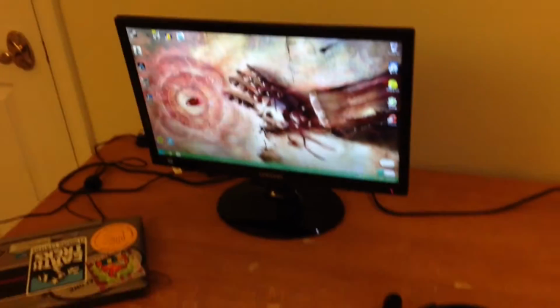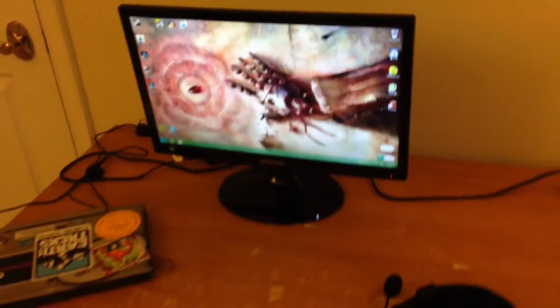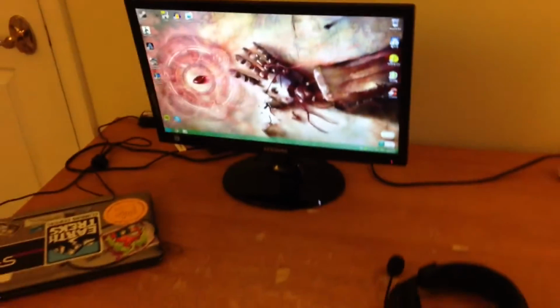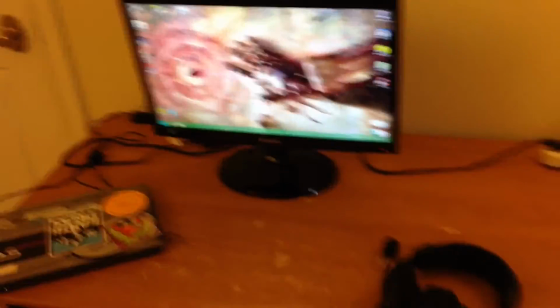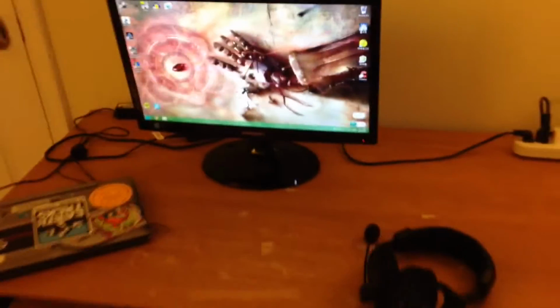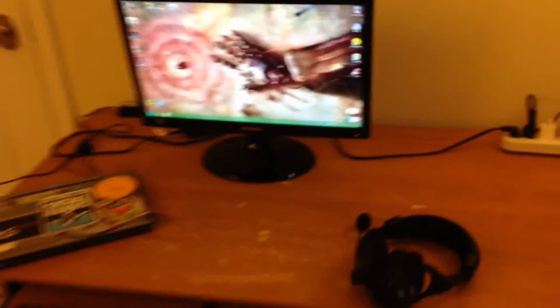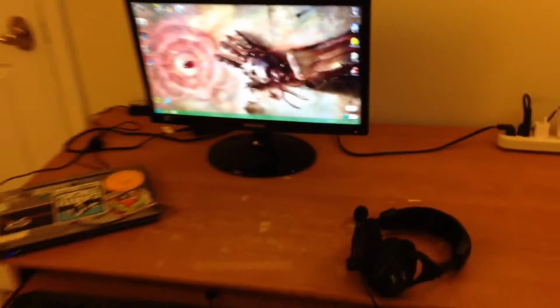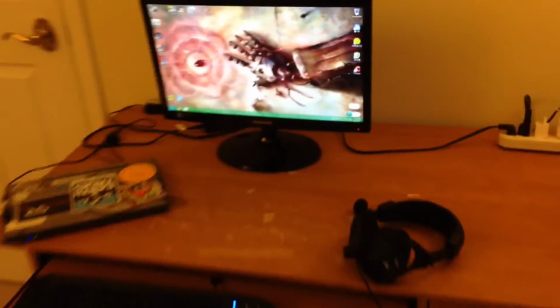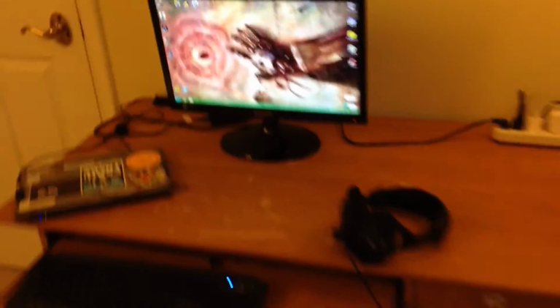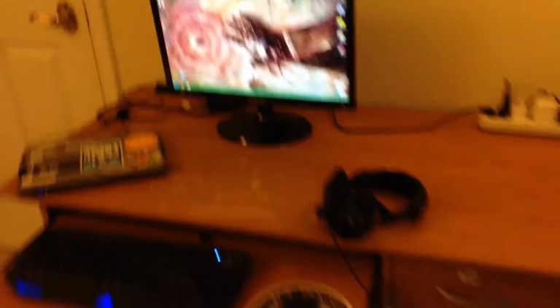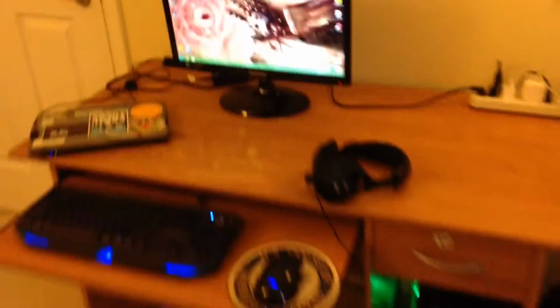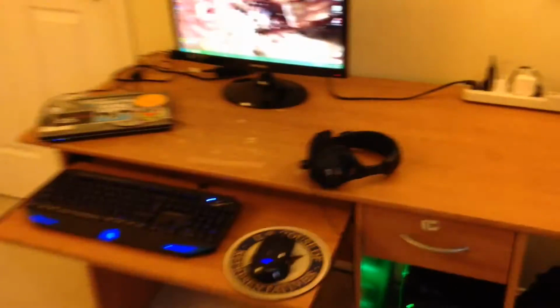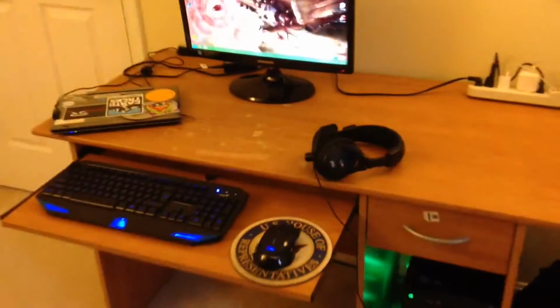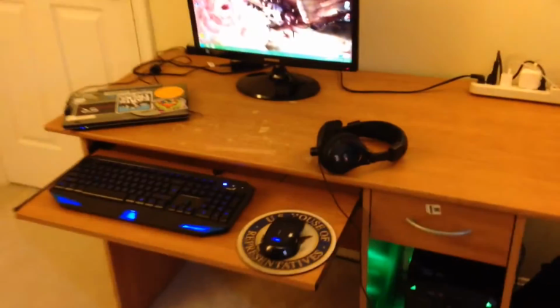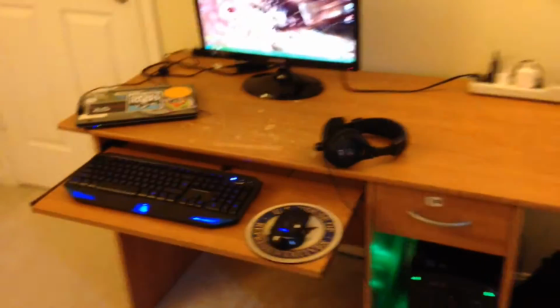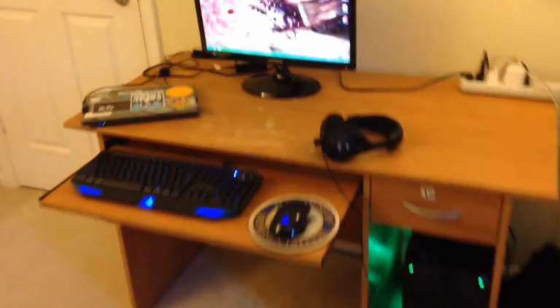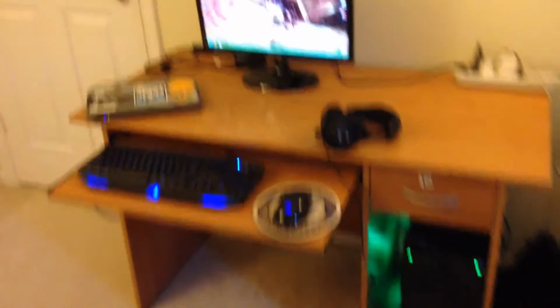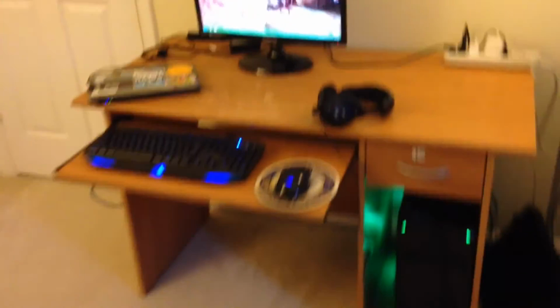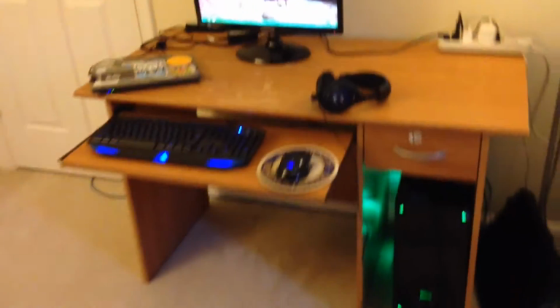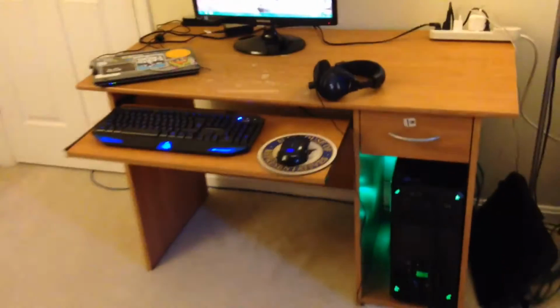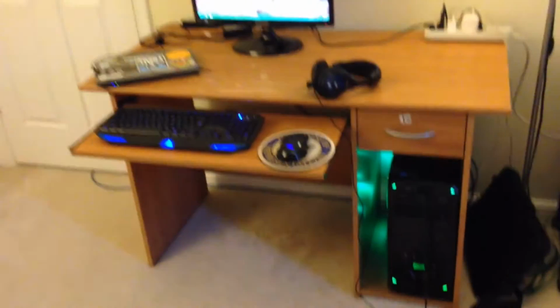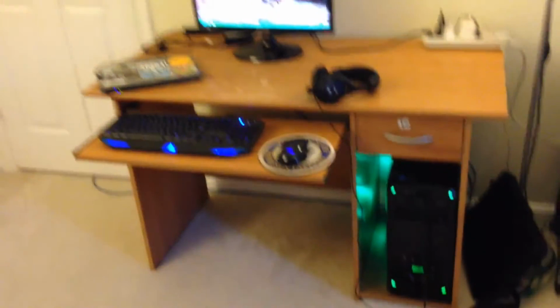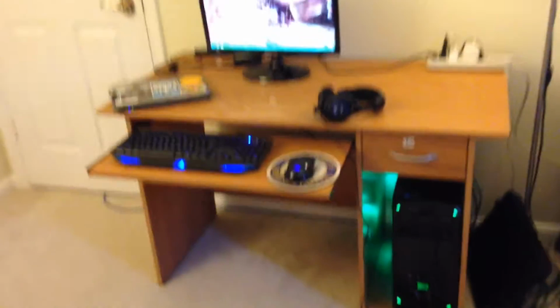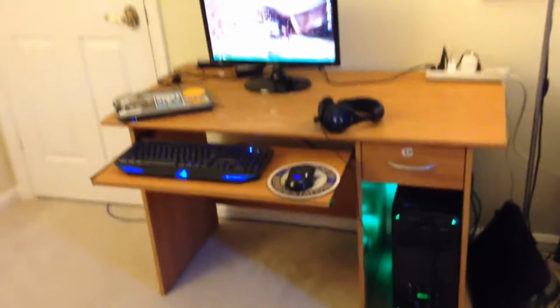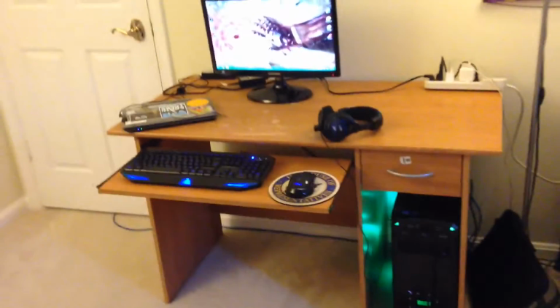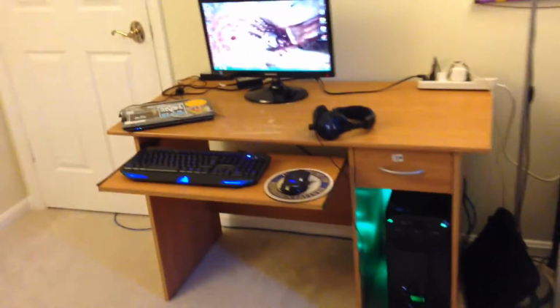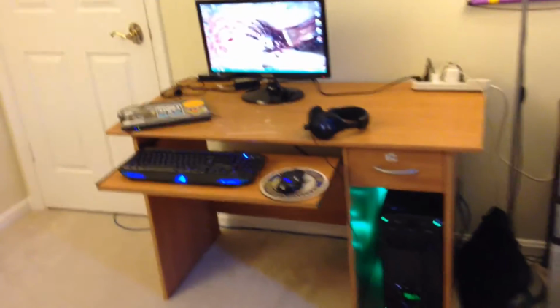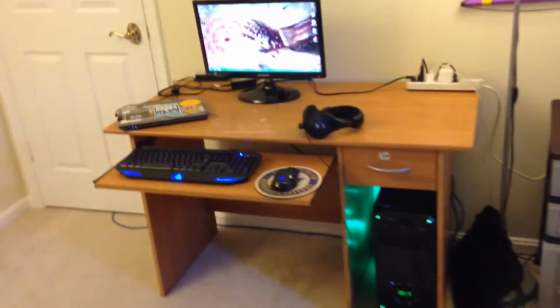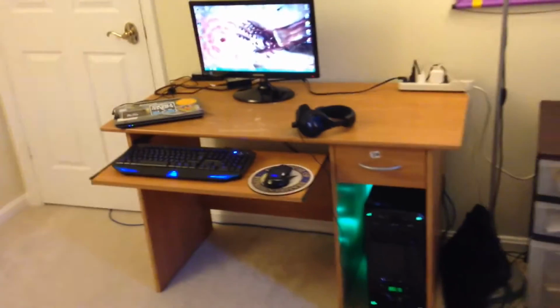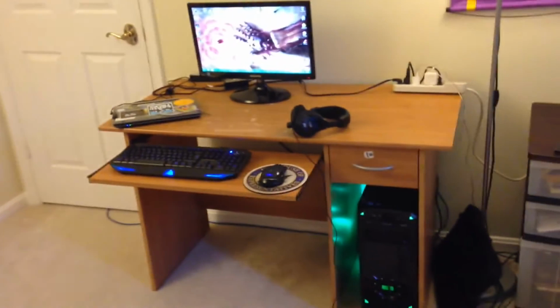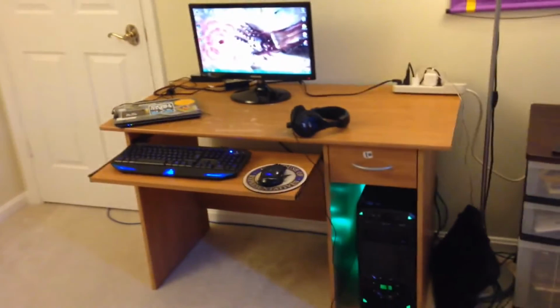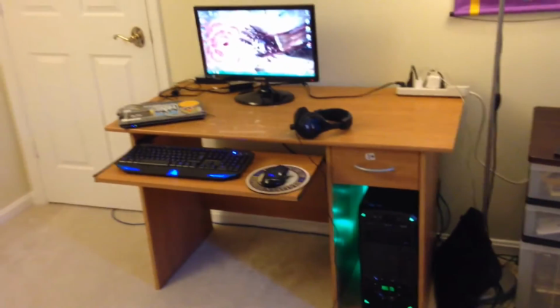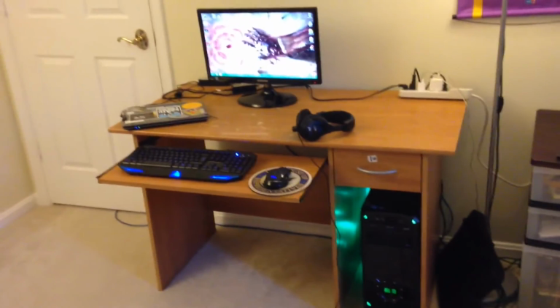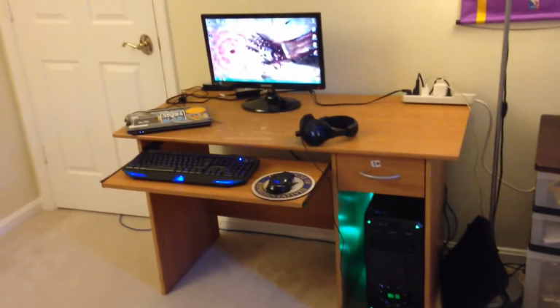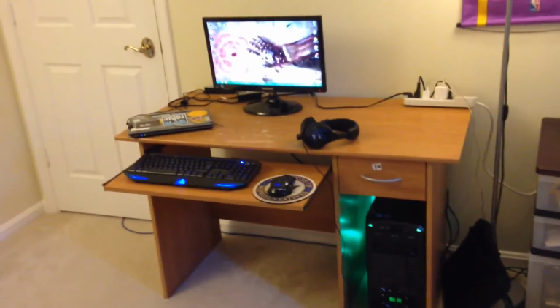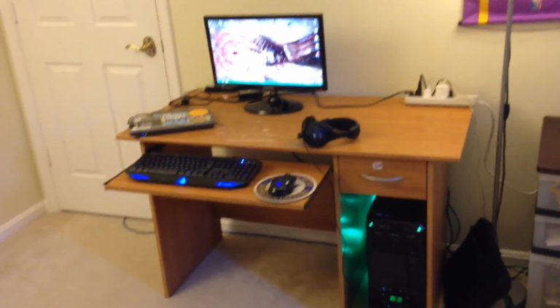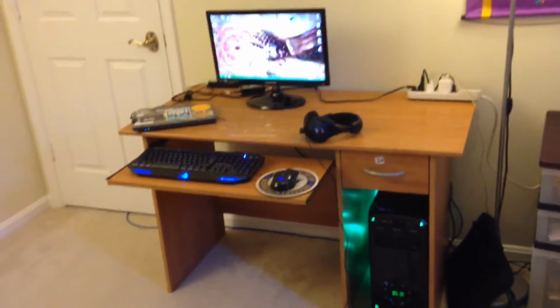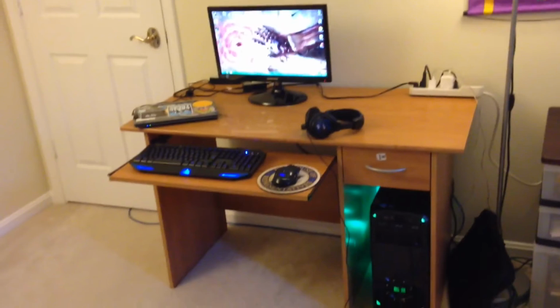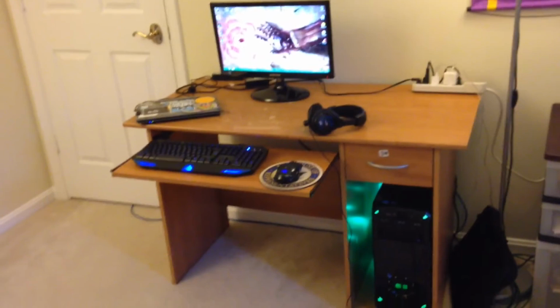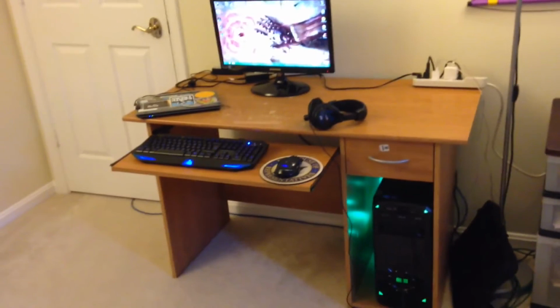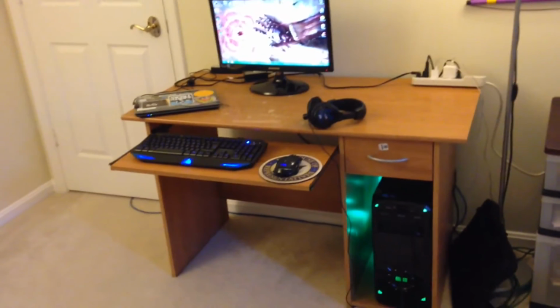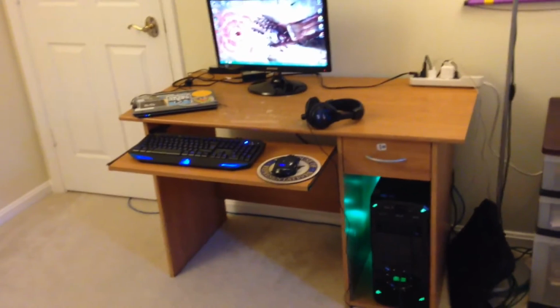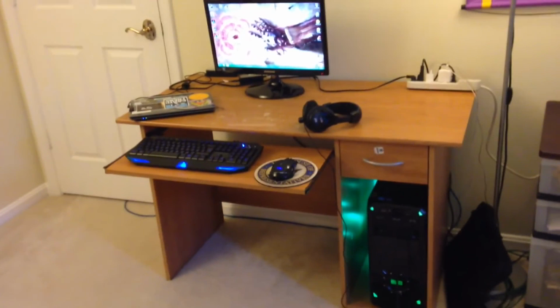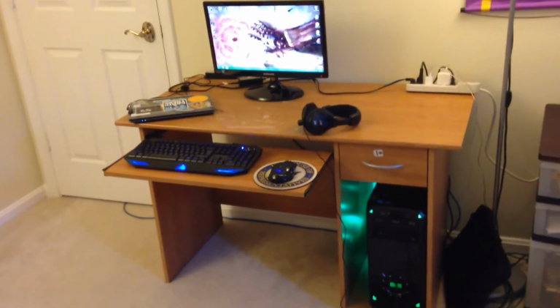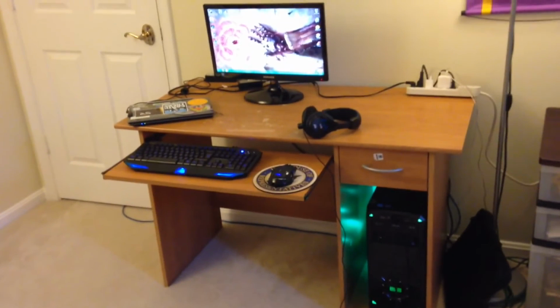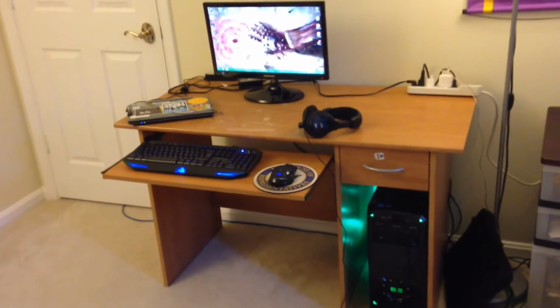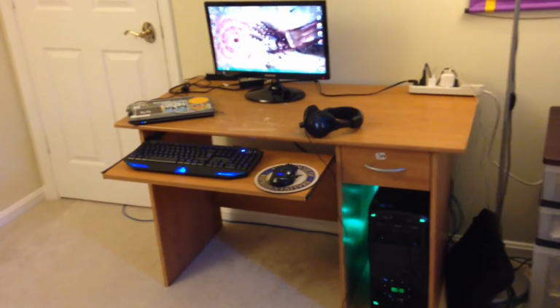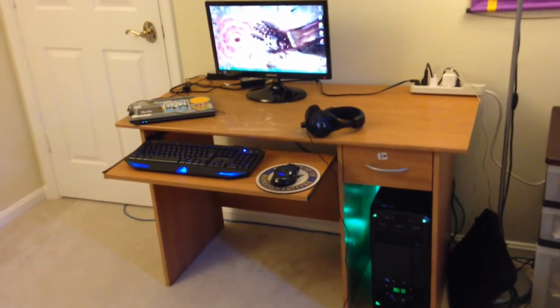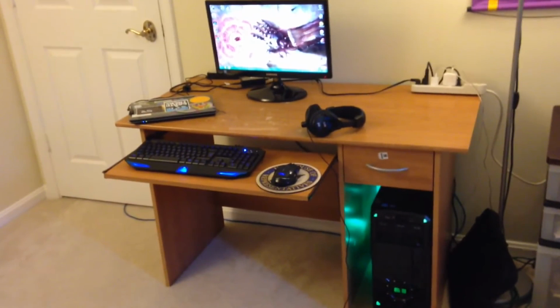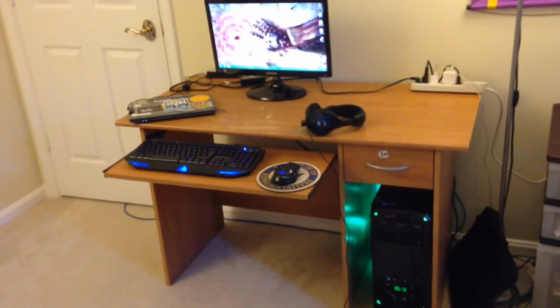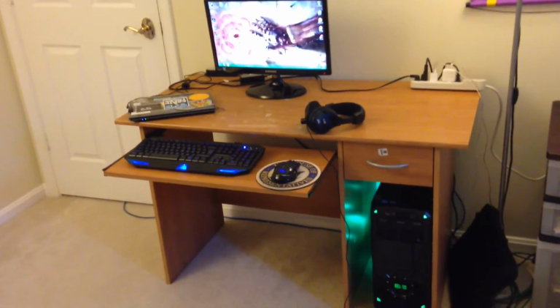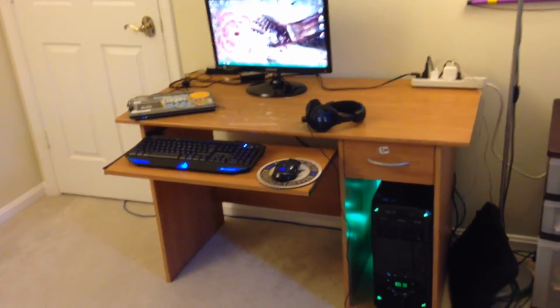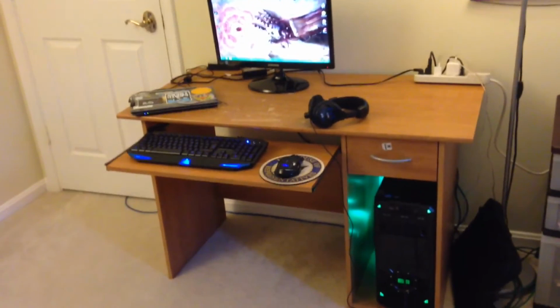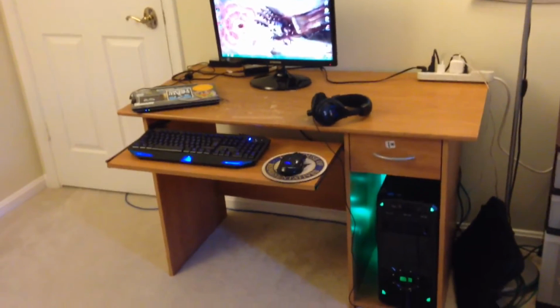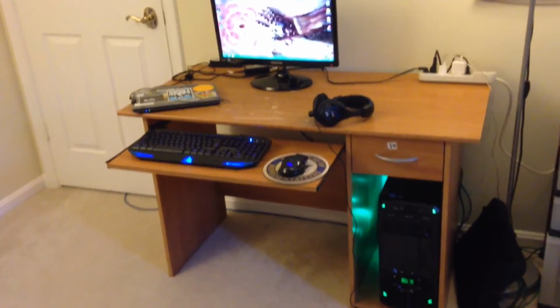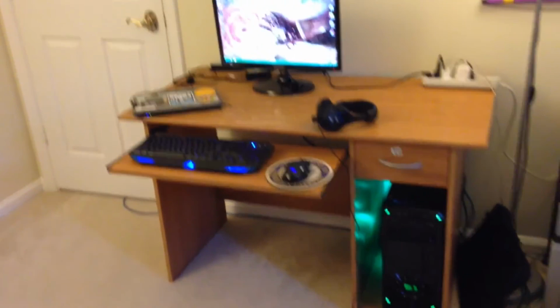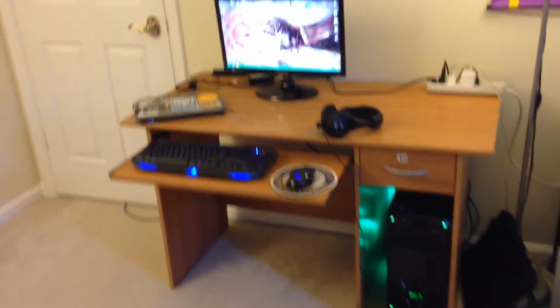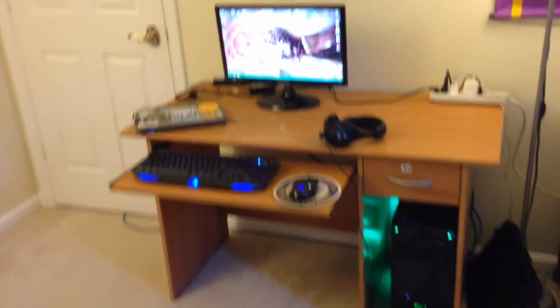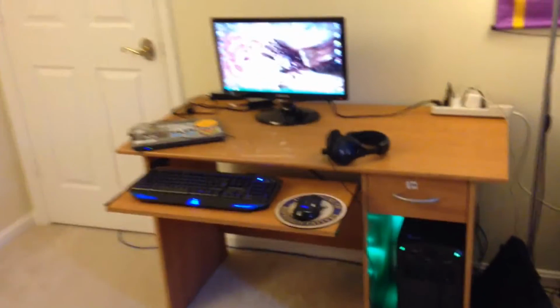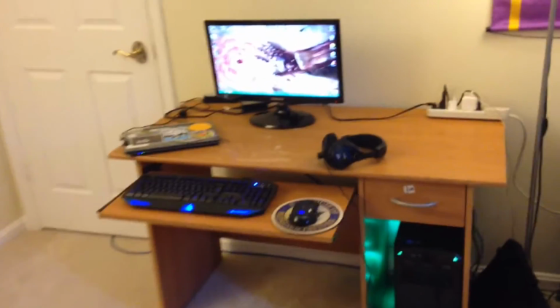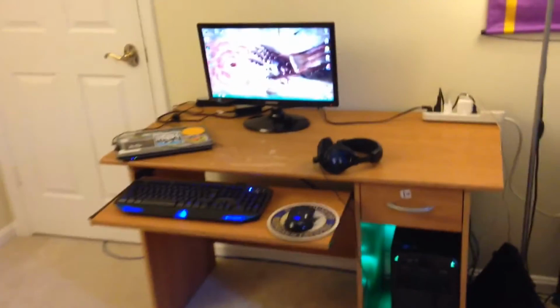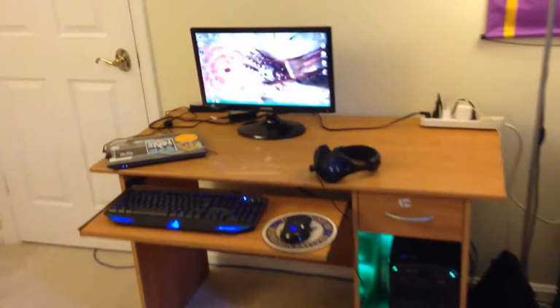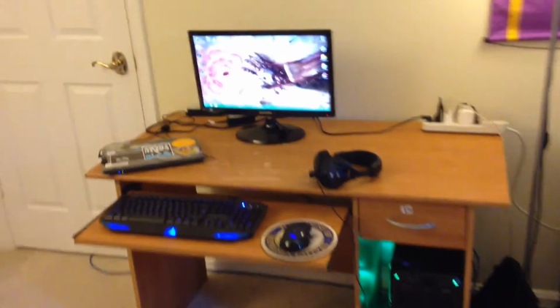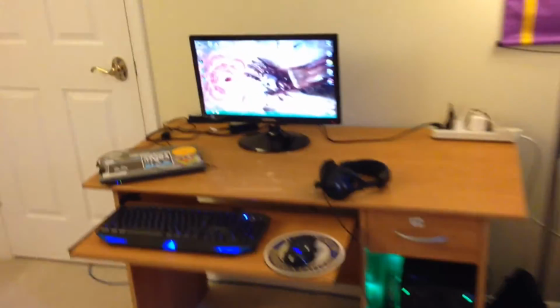But yeah, that's pretty much it. That's an overview — looks really really awesome.